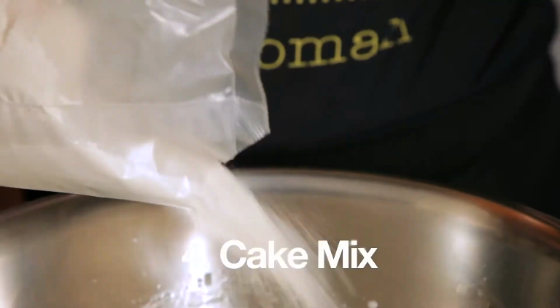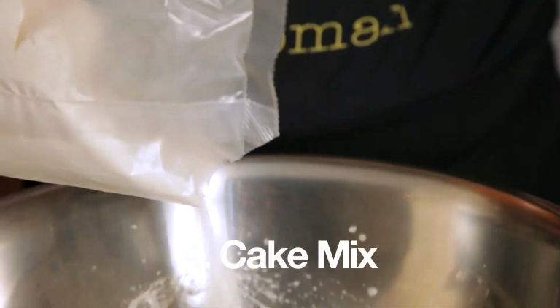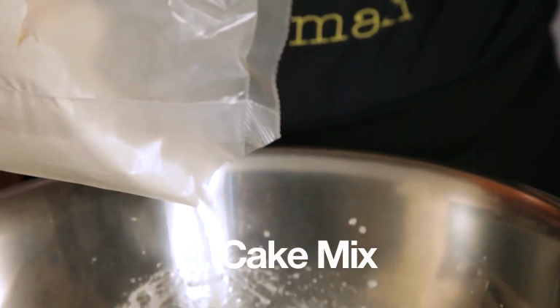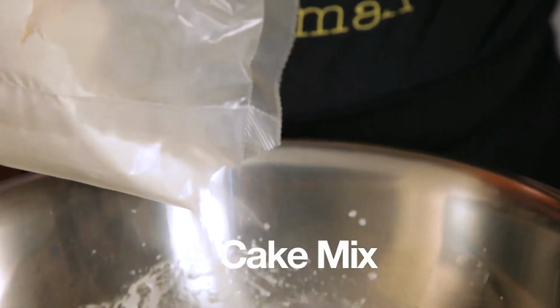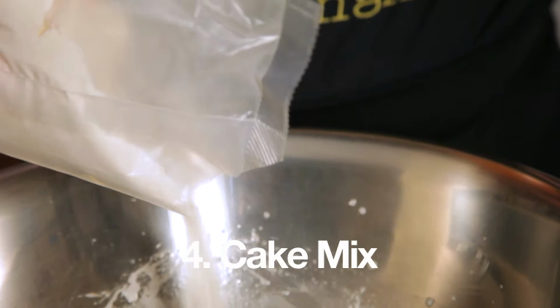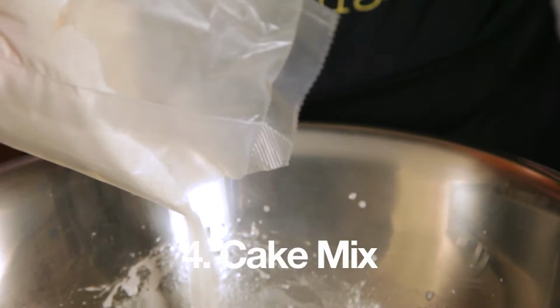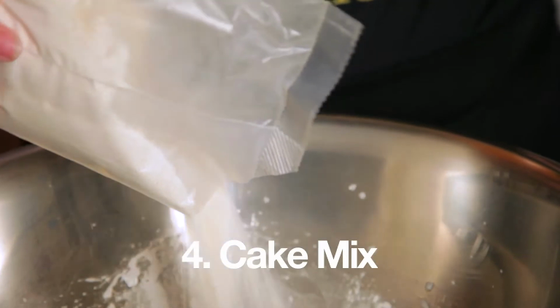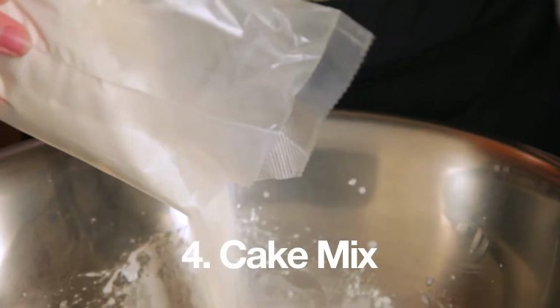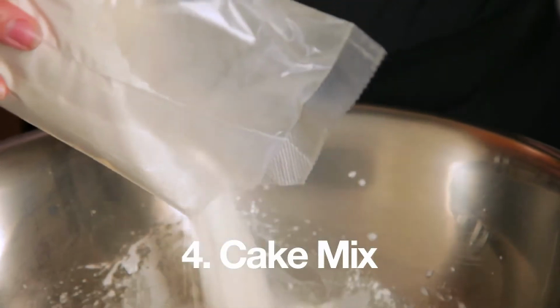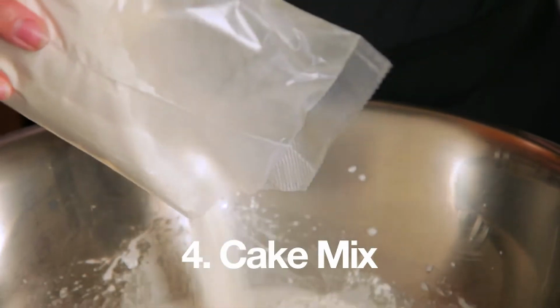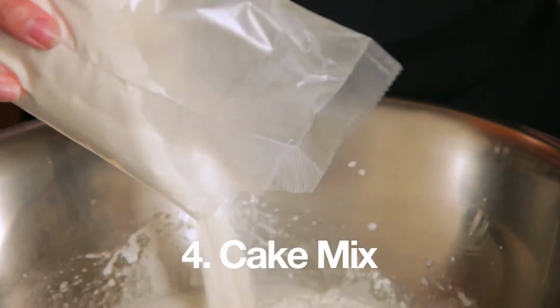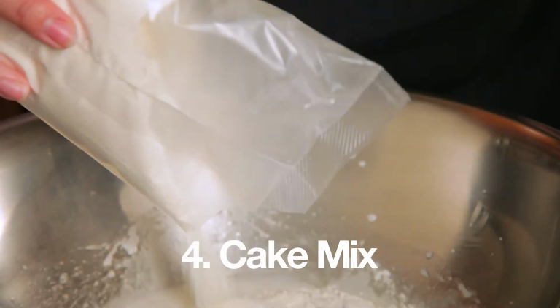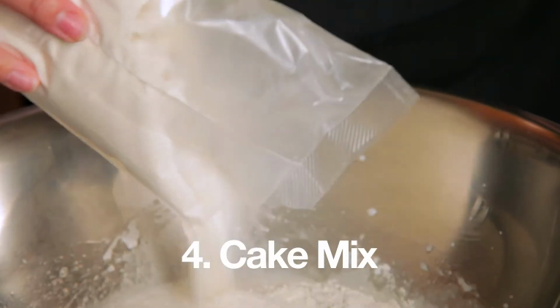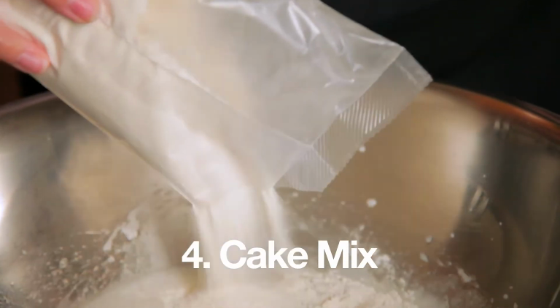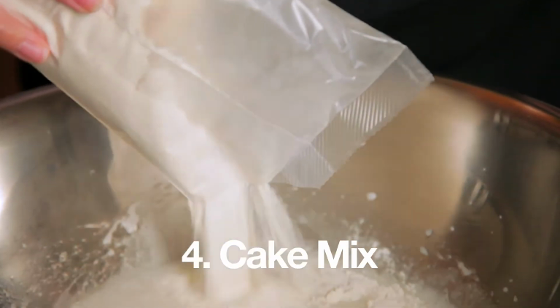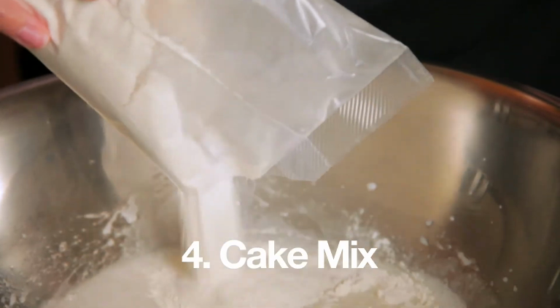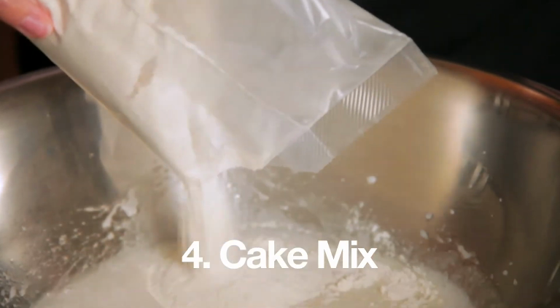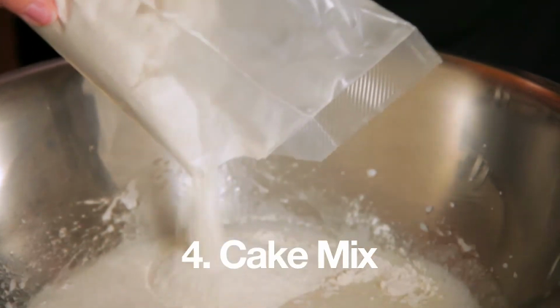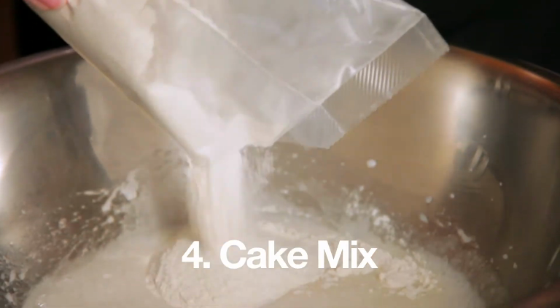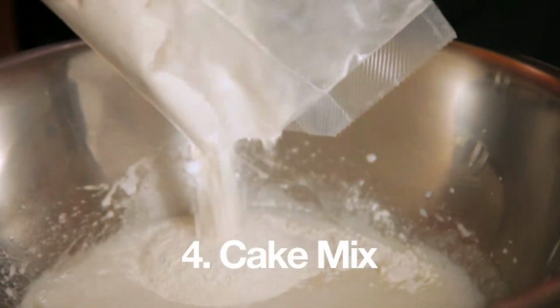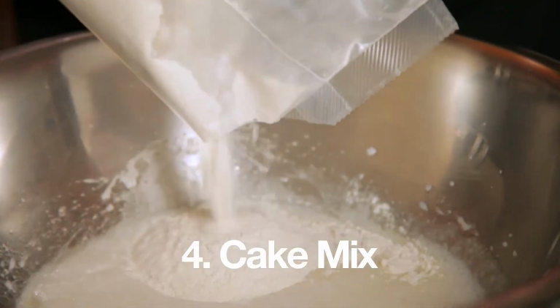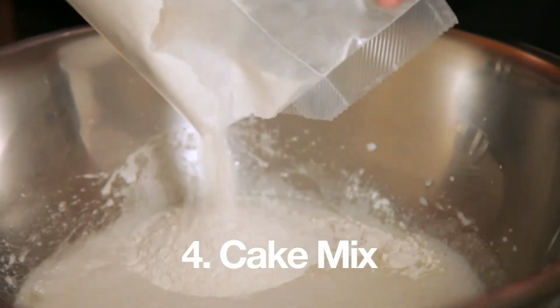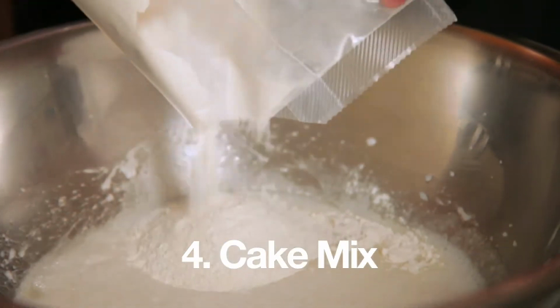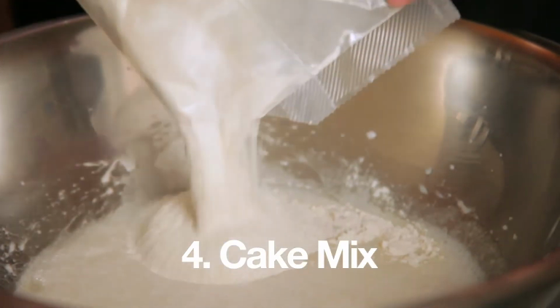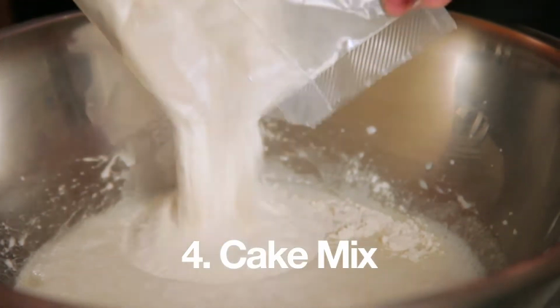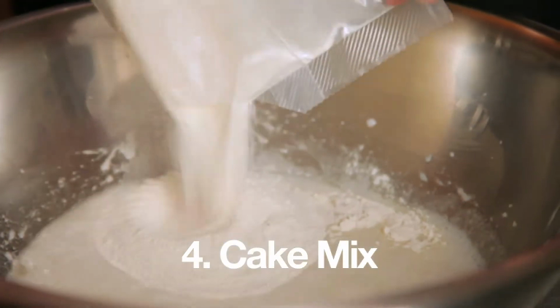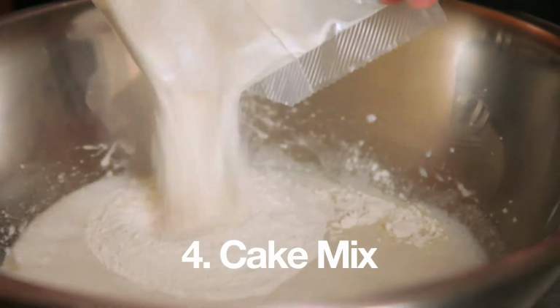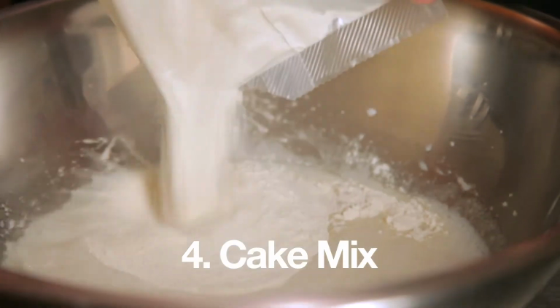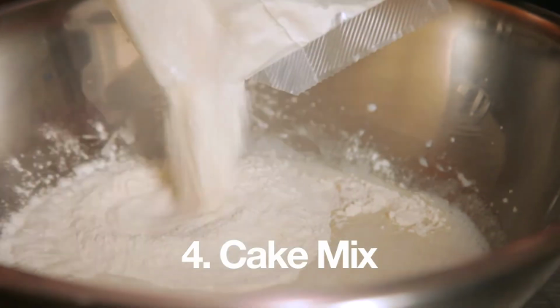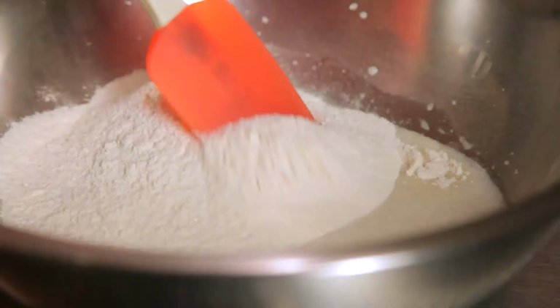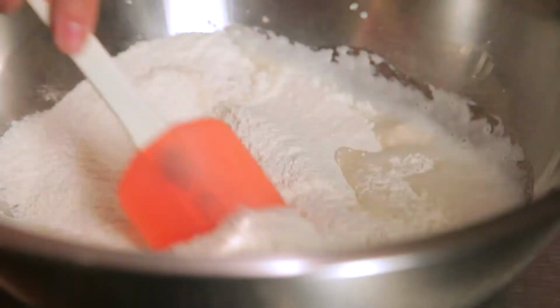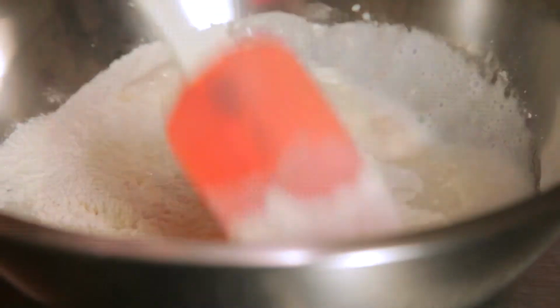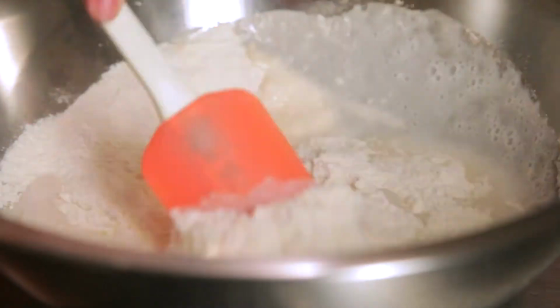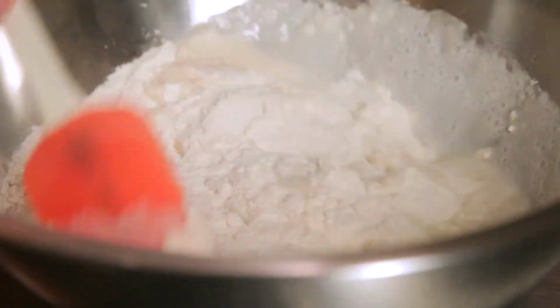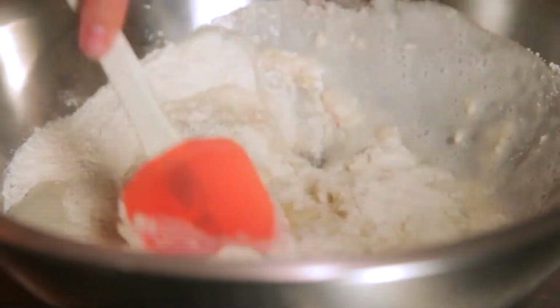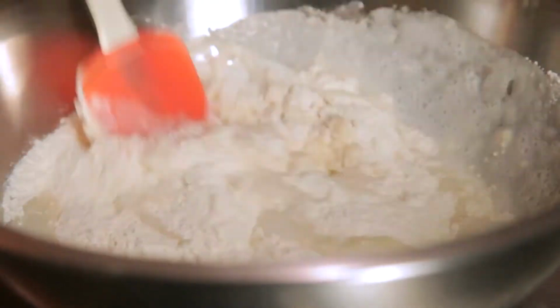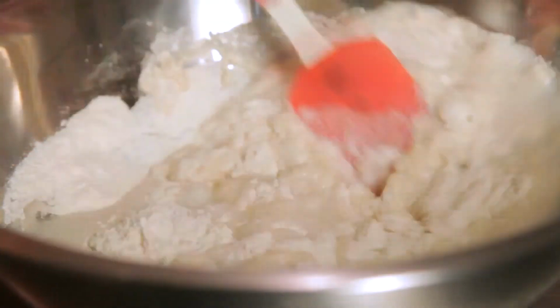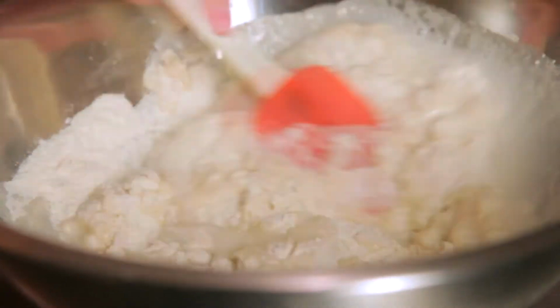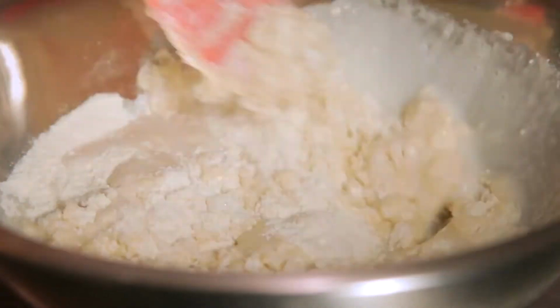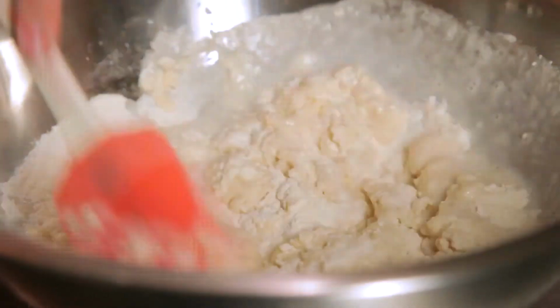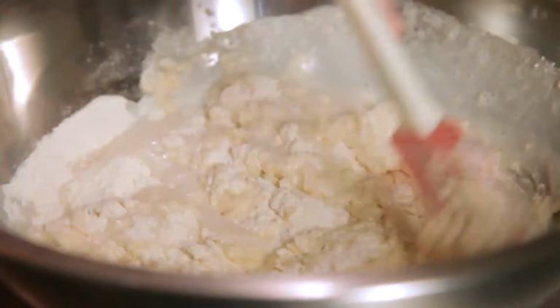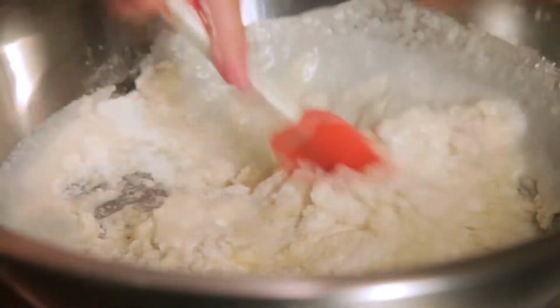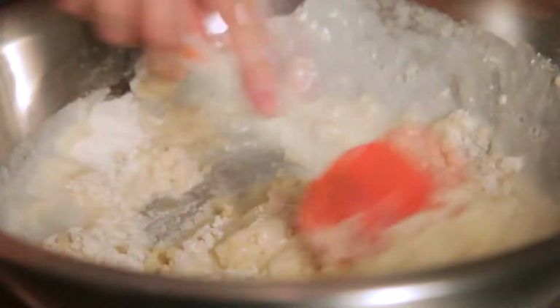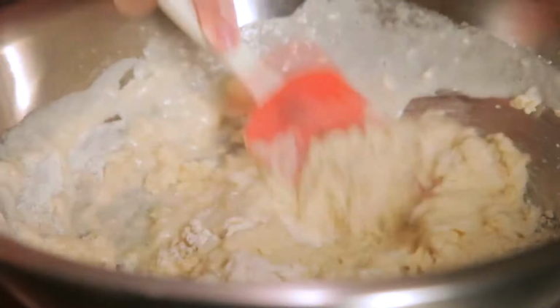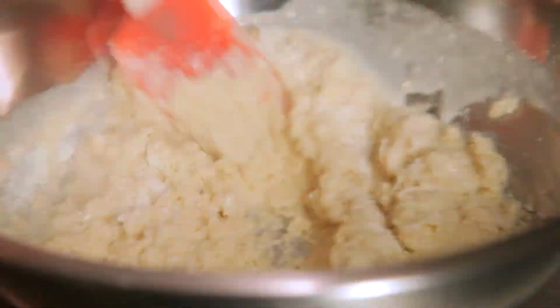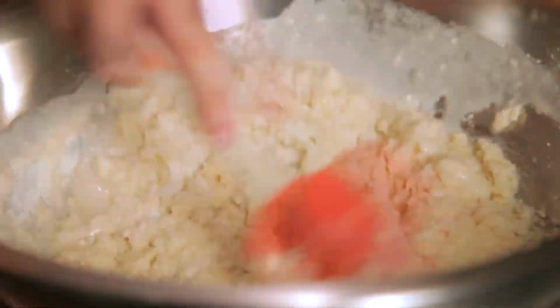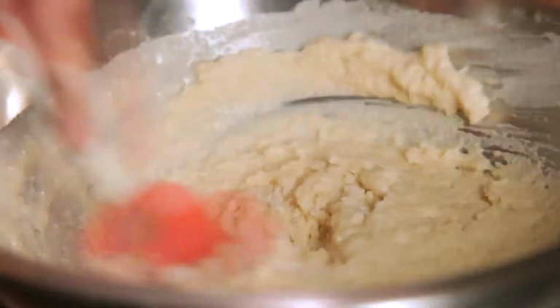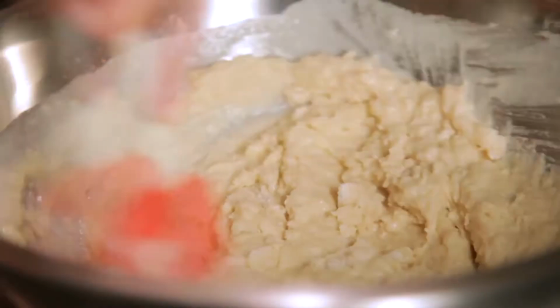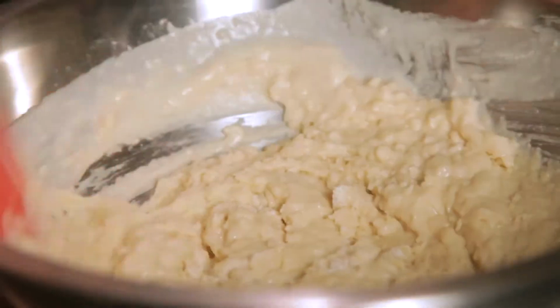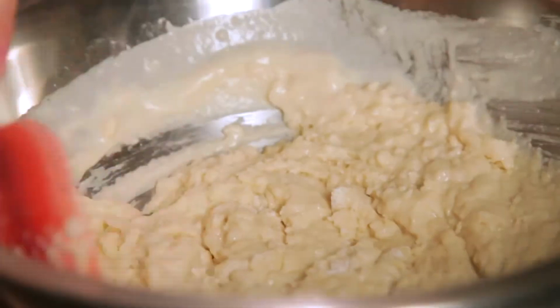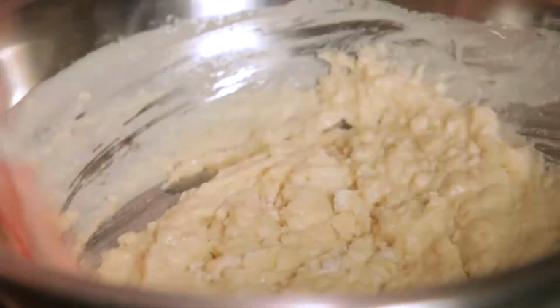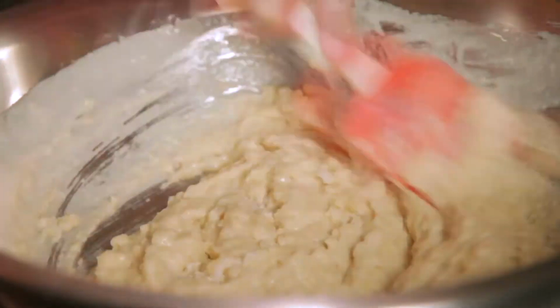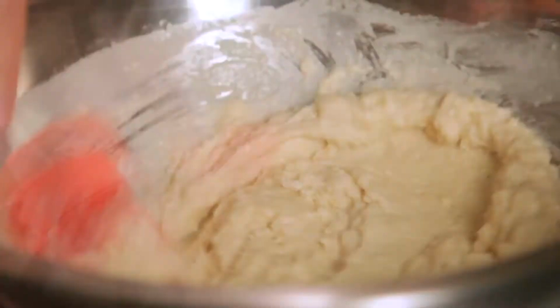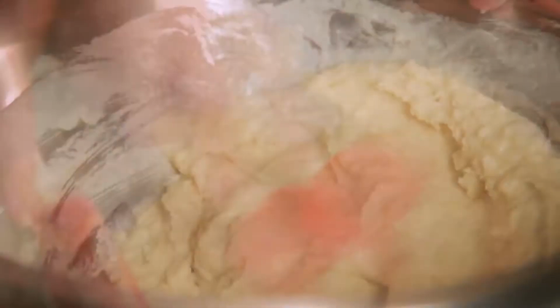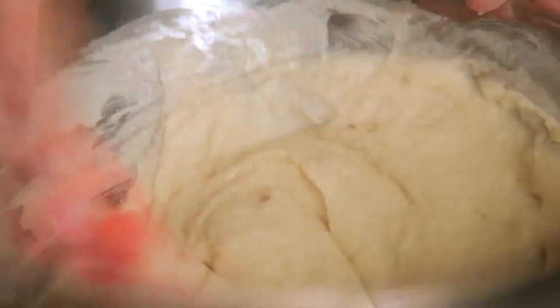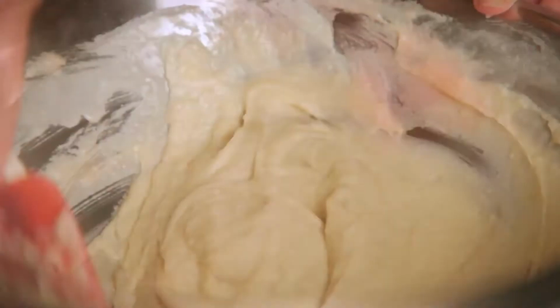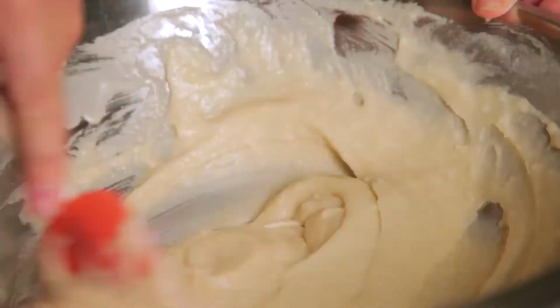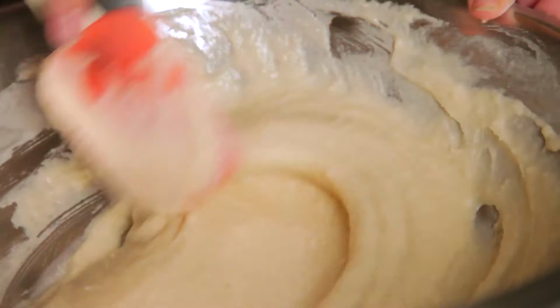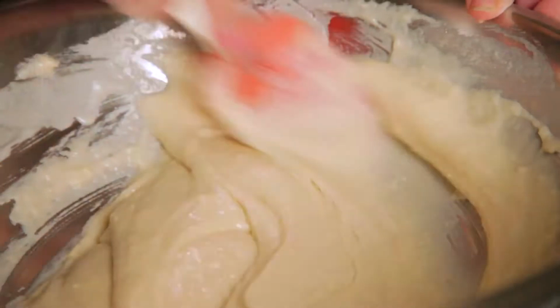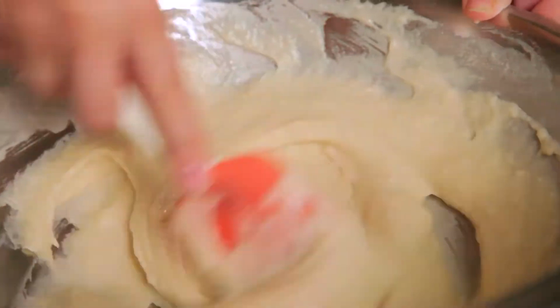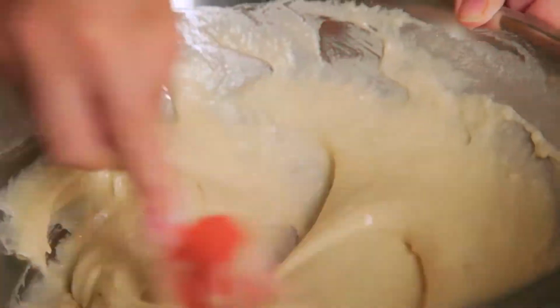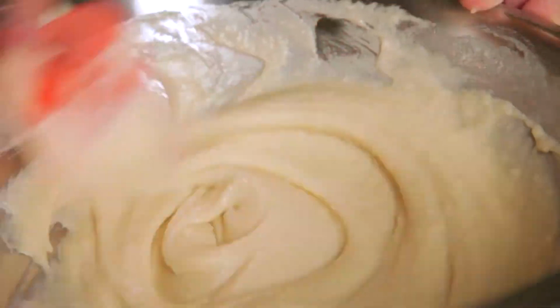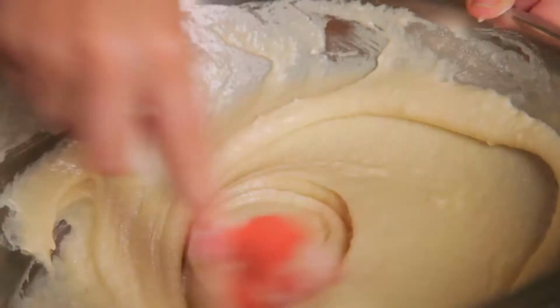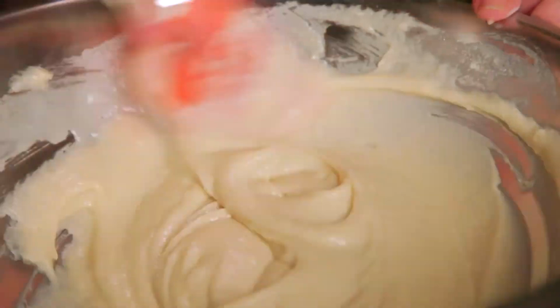Speaking of cake mix — here it comes. Mix it into your wet ingredients until it's smooth and lump-free.